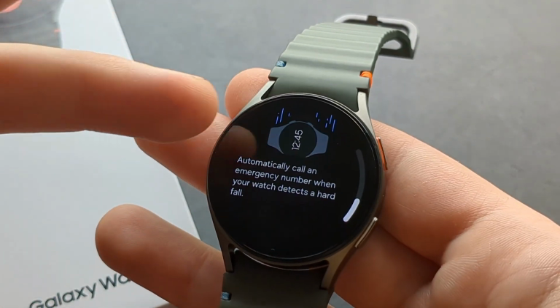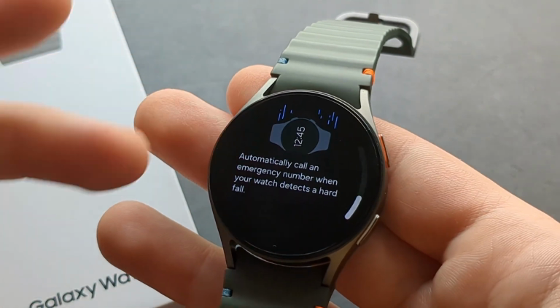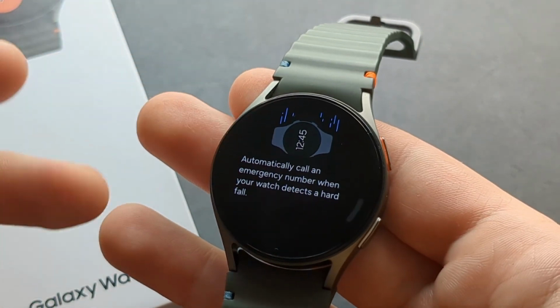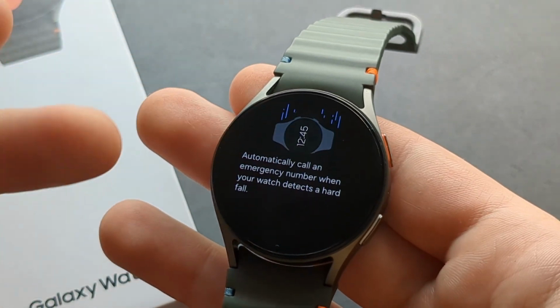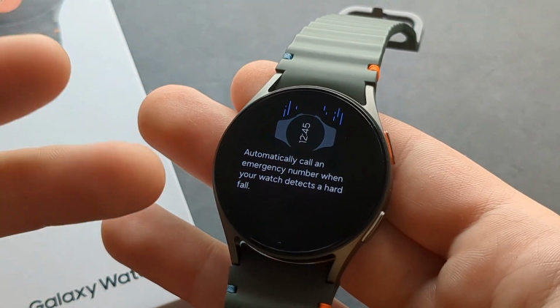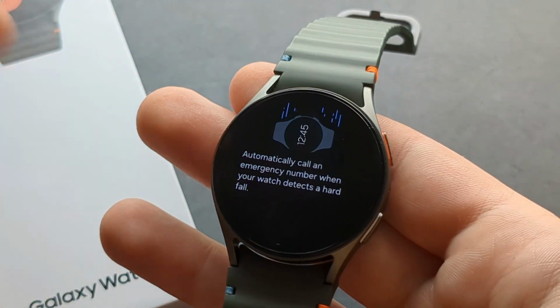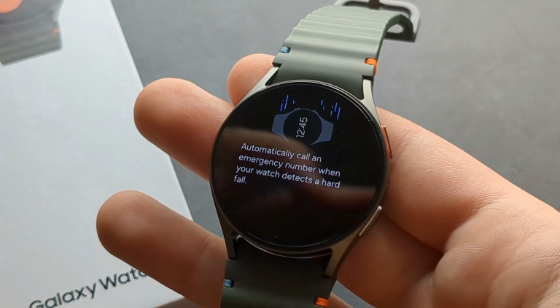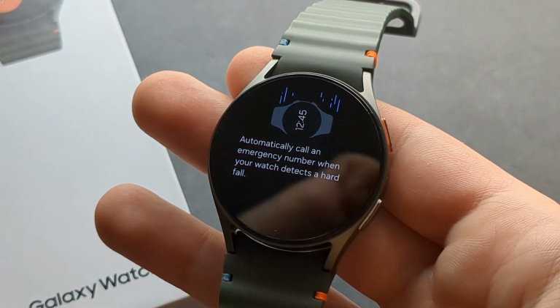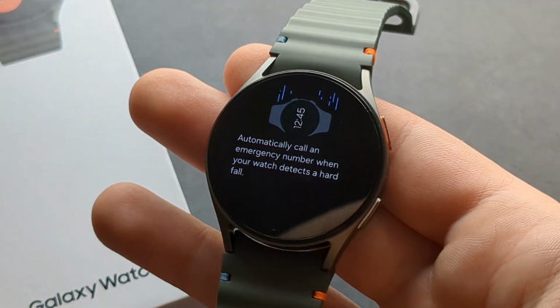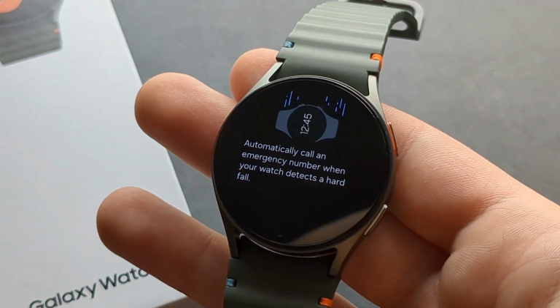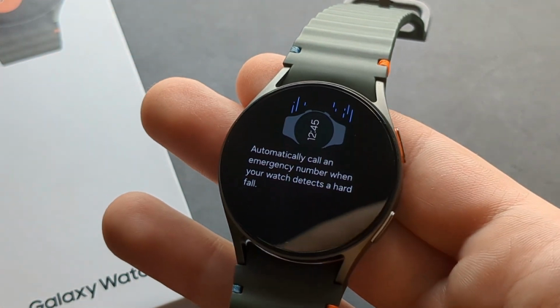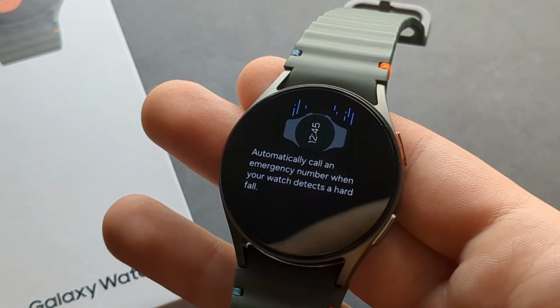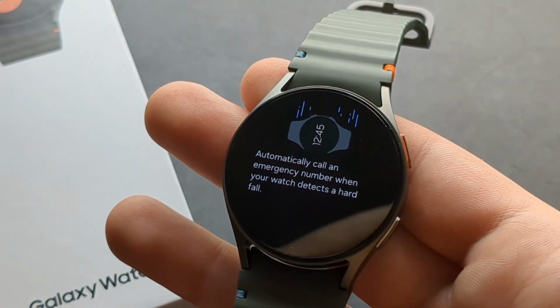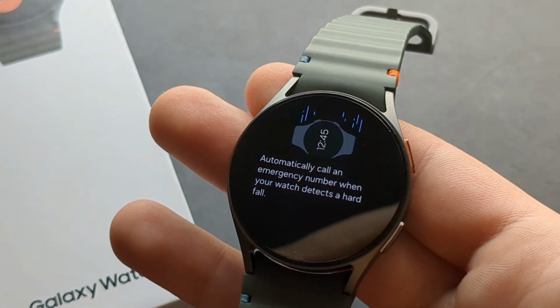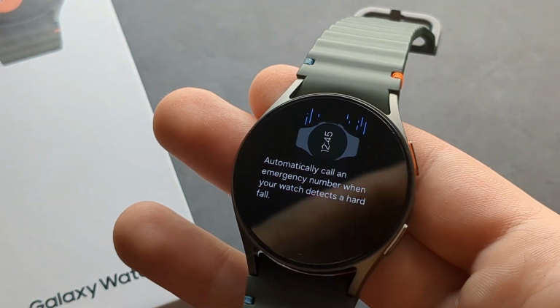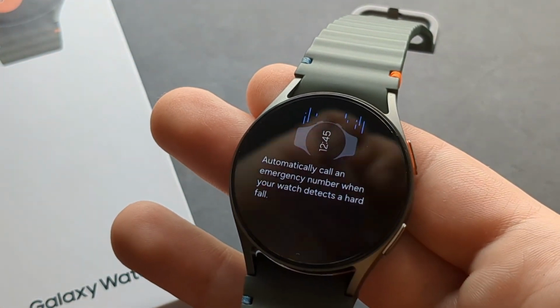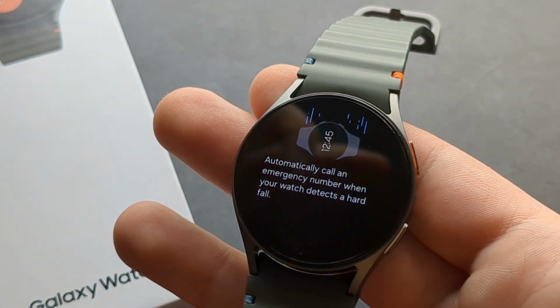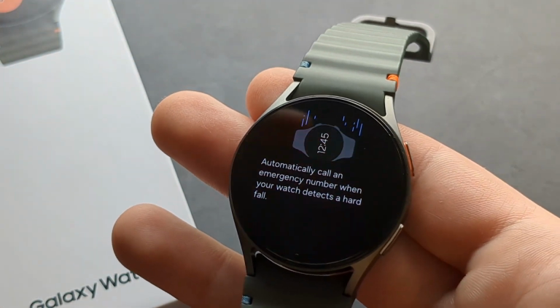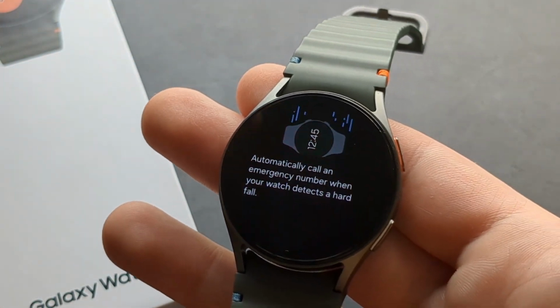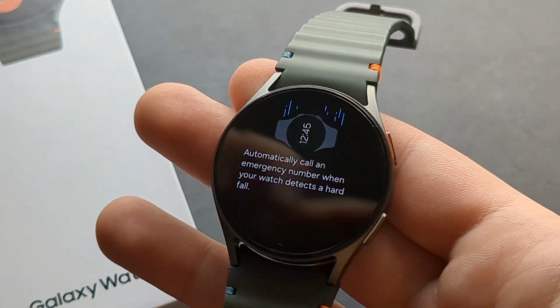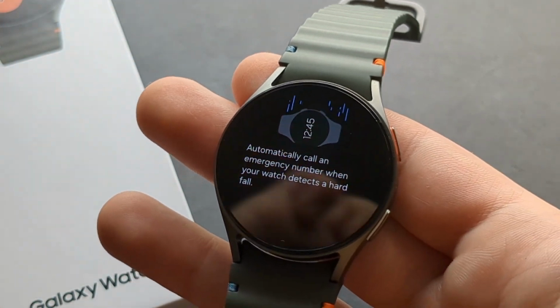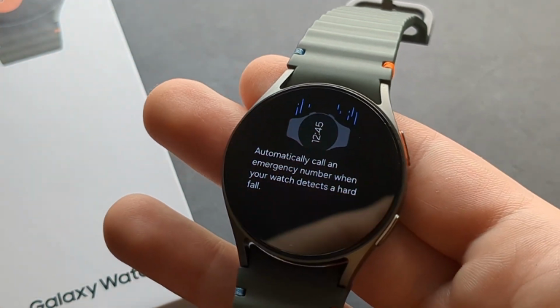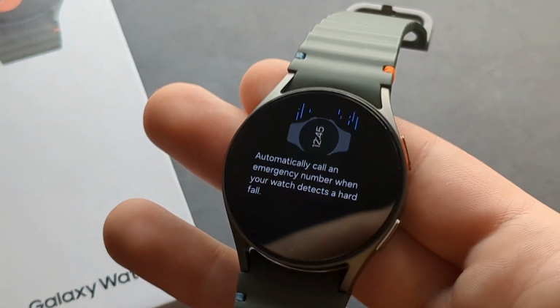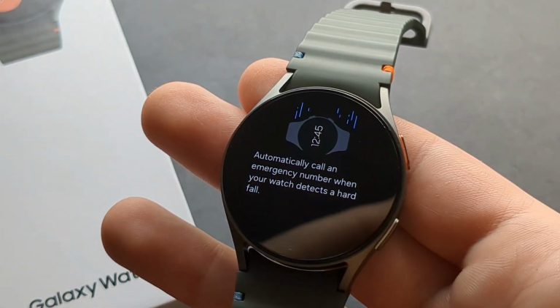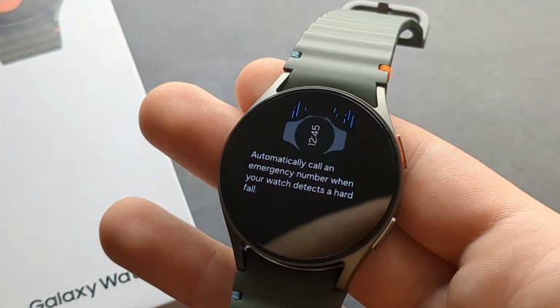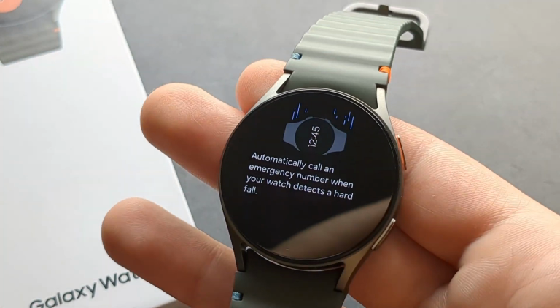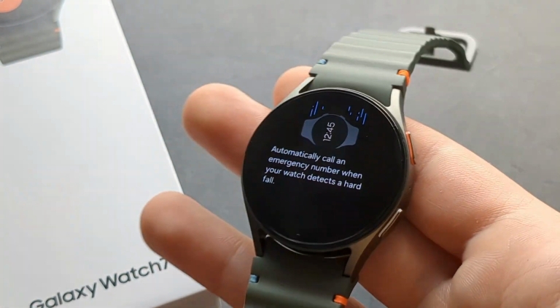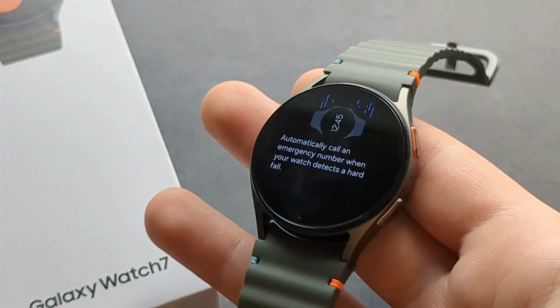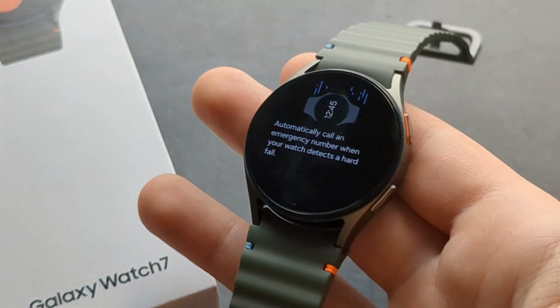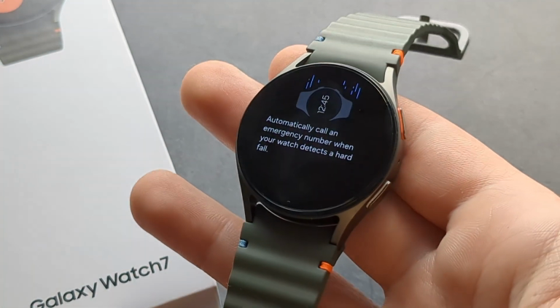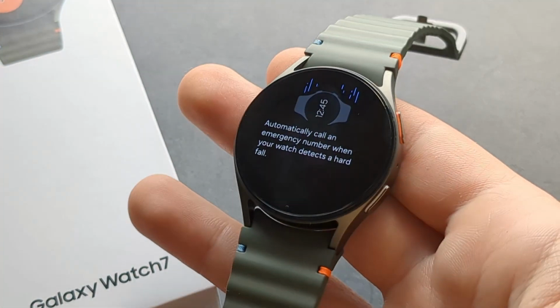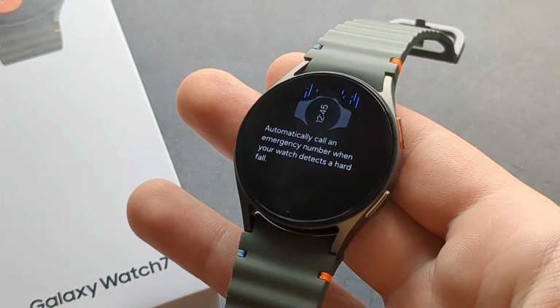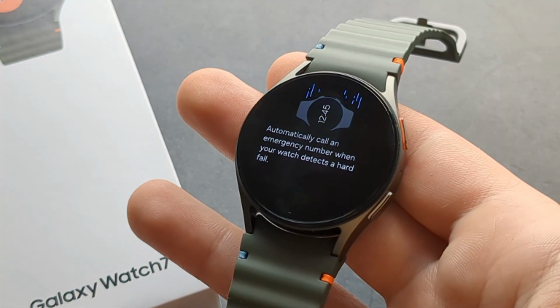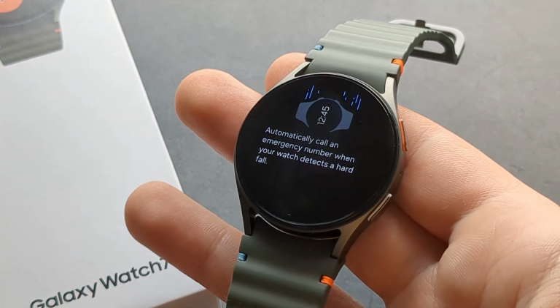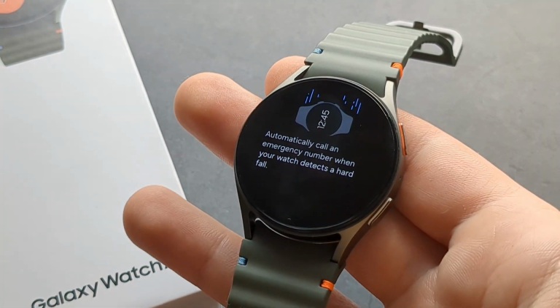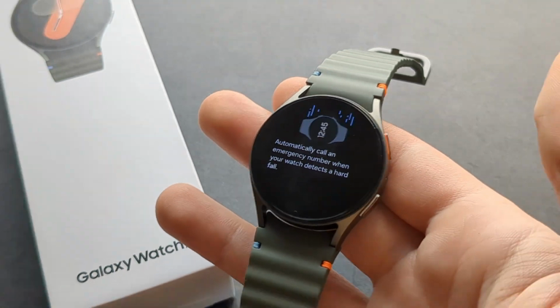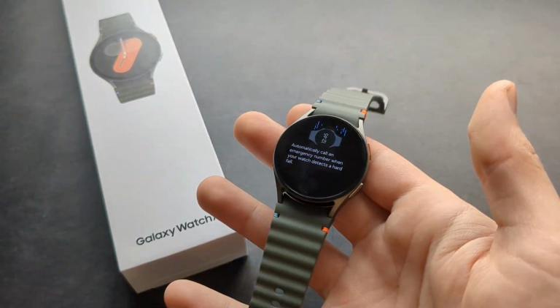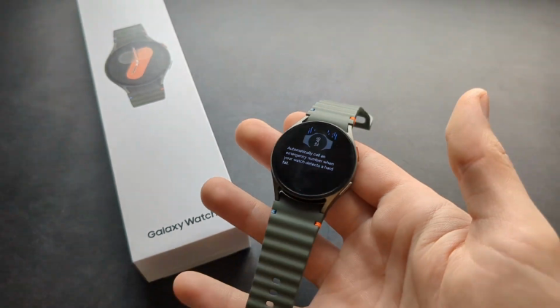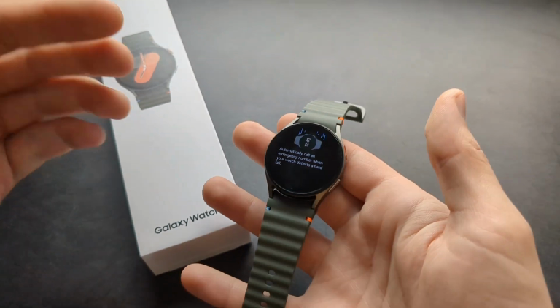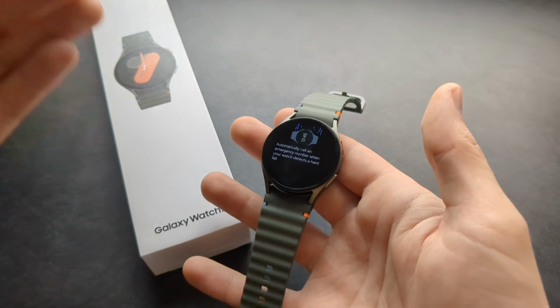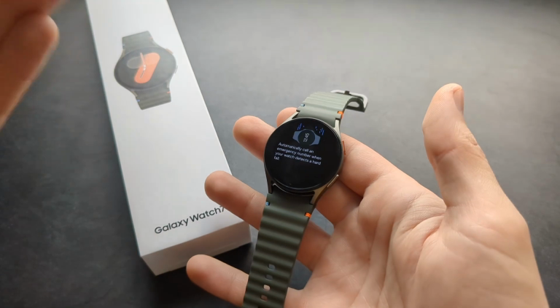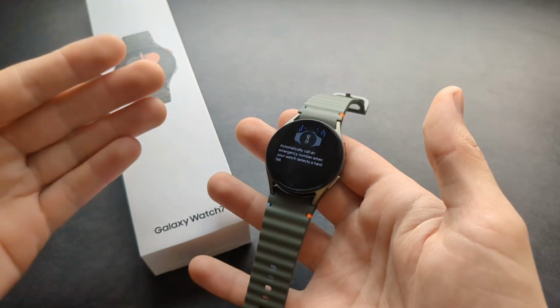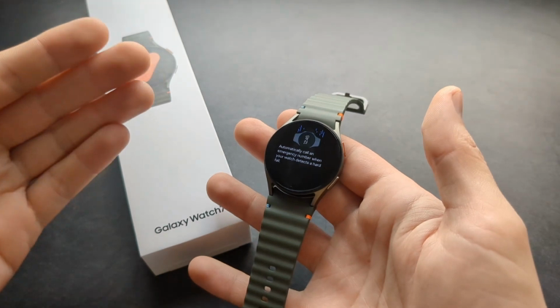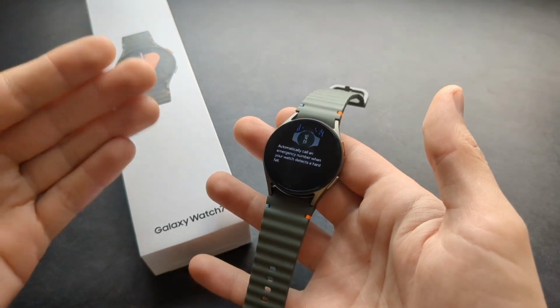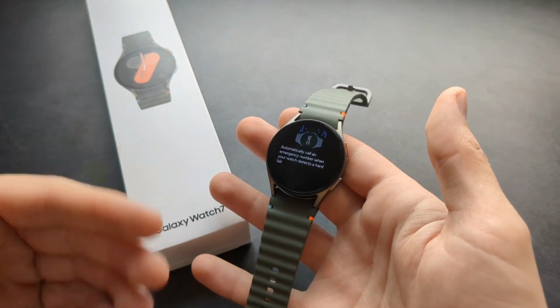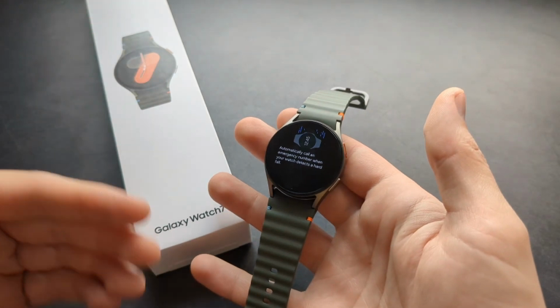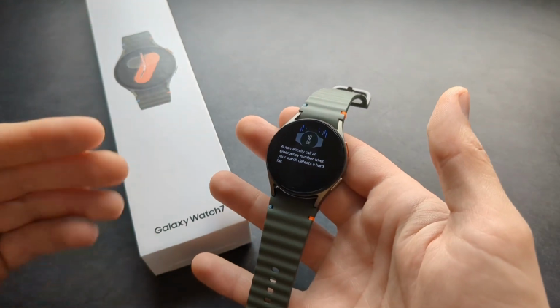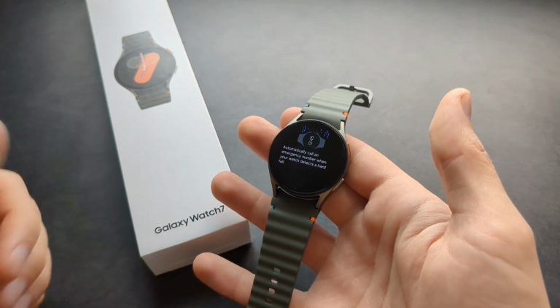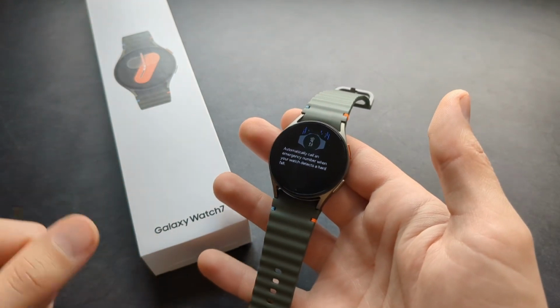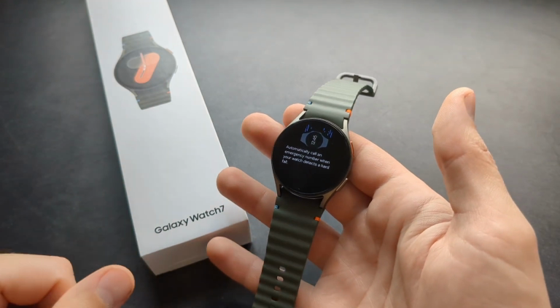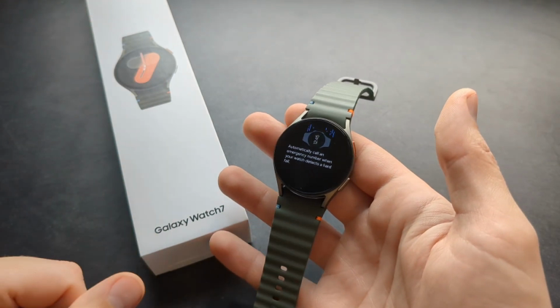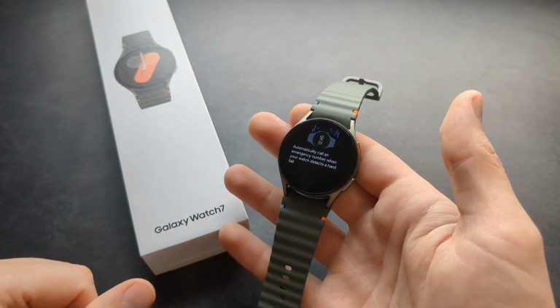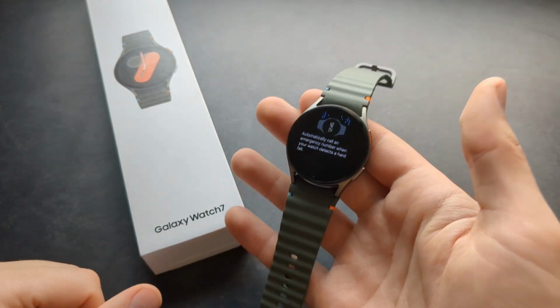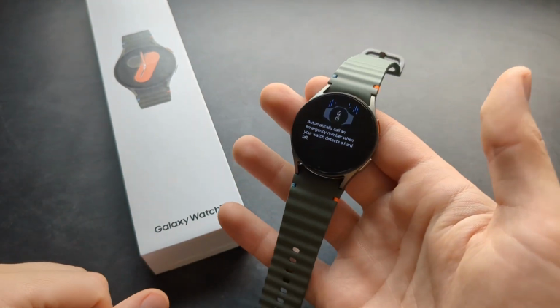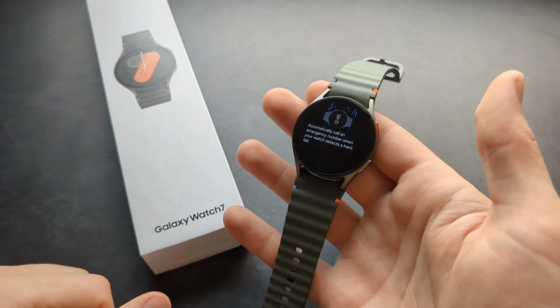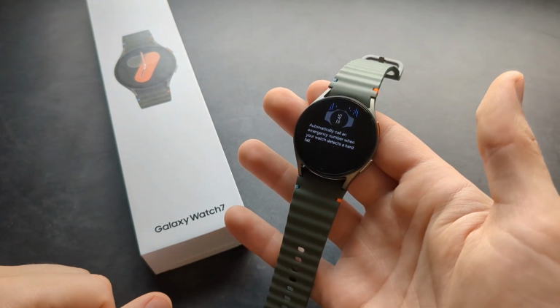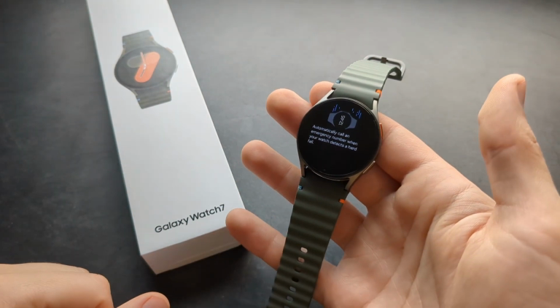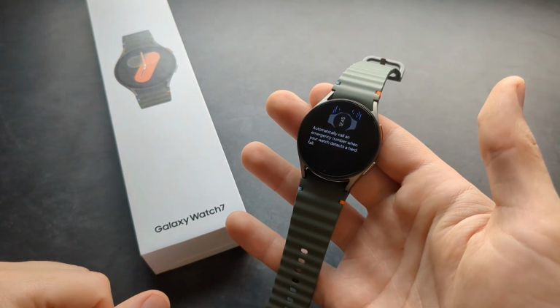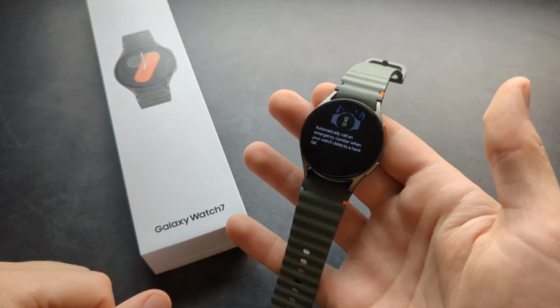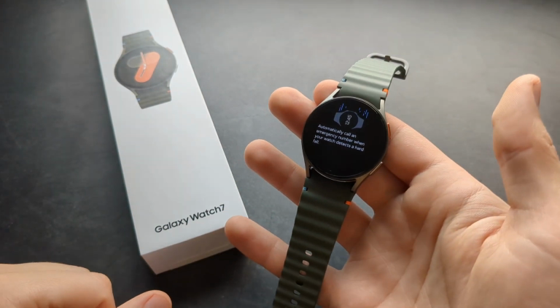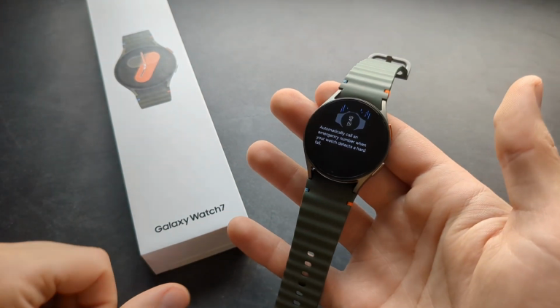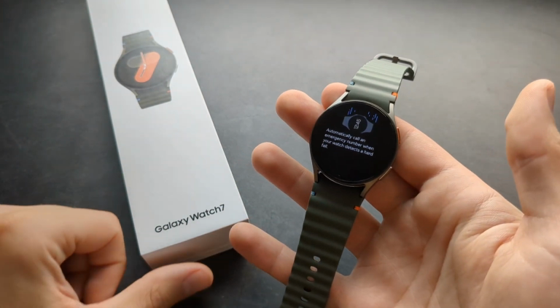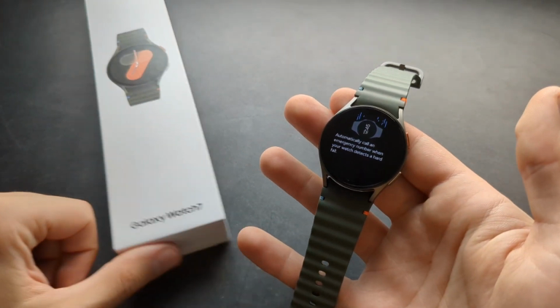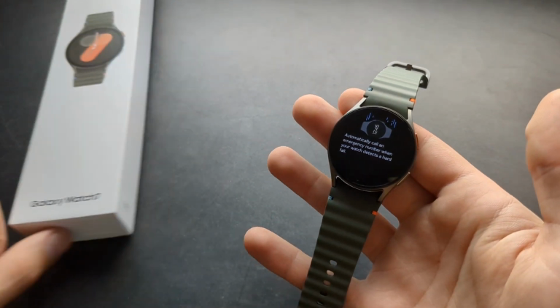Overall this feature is absolutely amazing and can literally save someone's life. Great job Samsung!